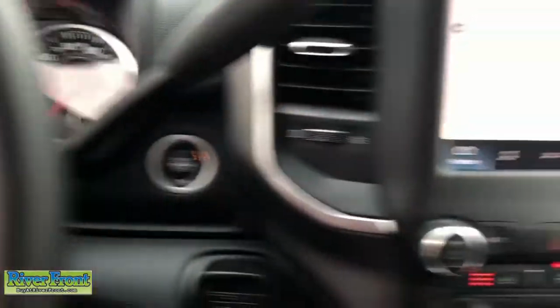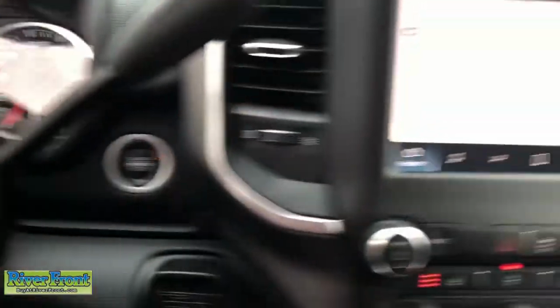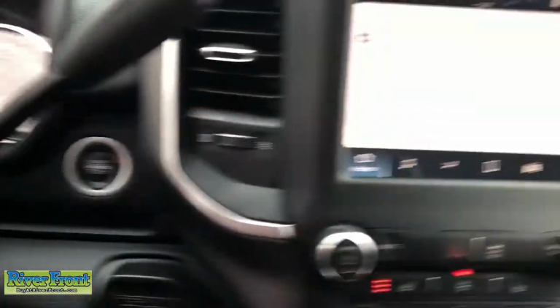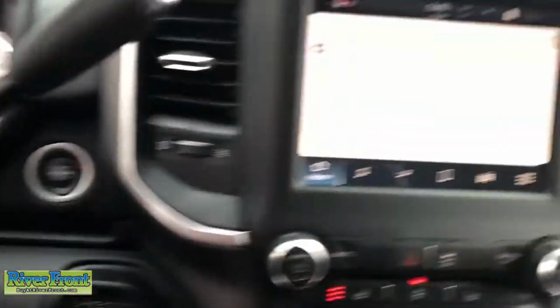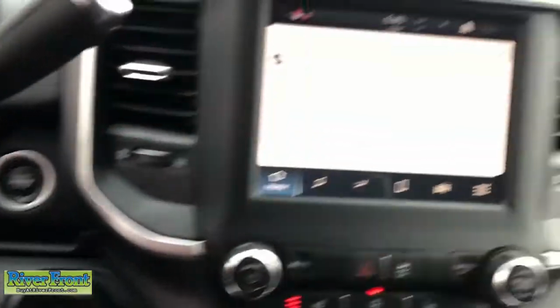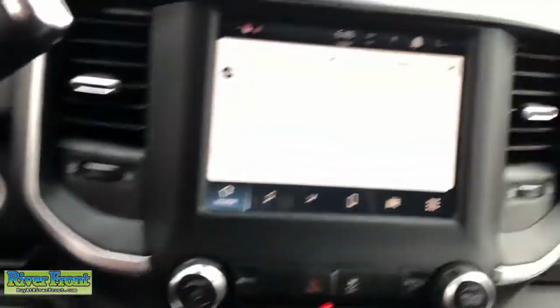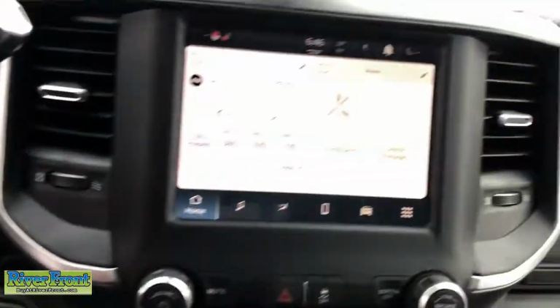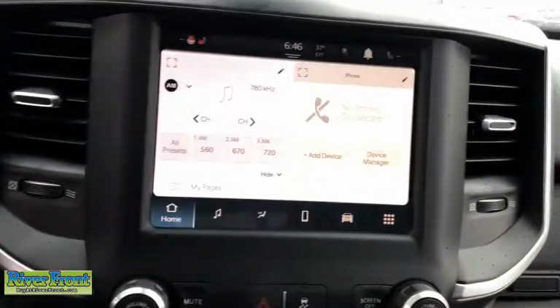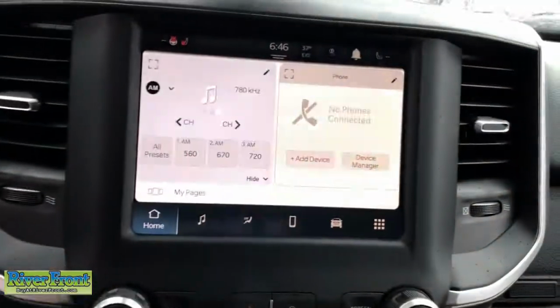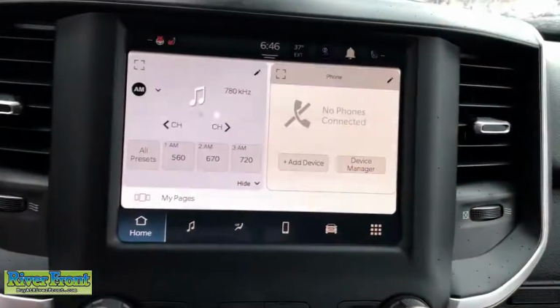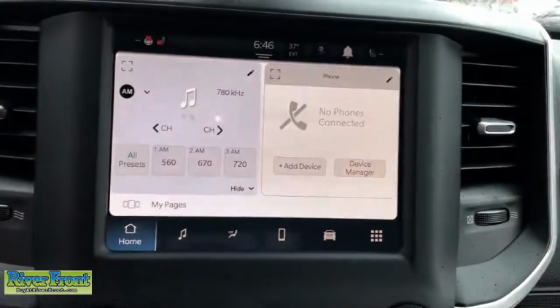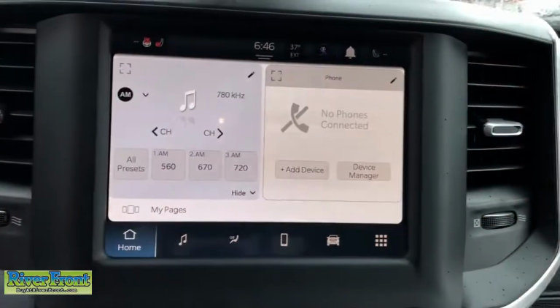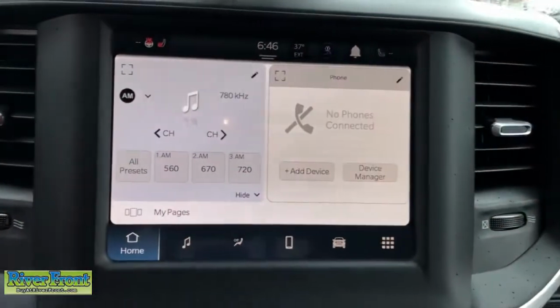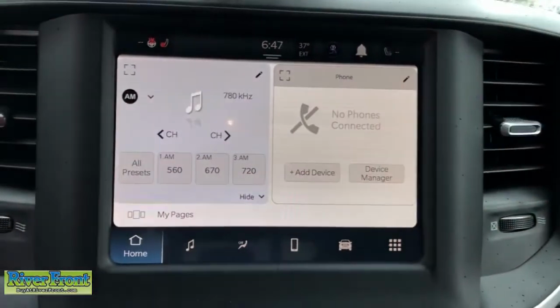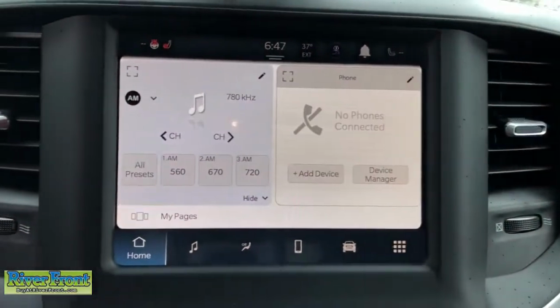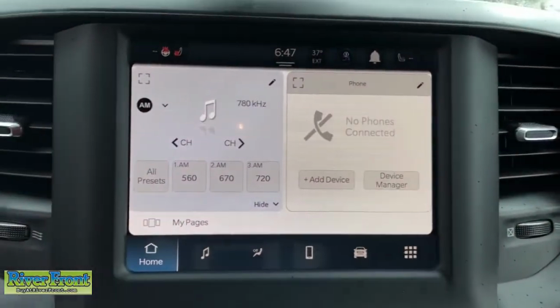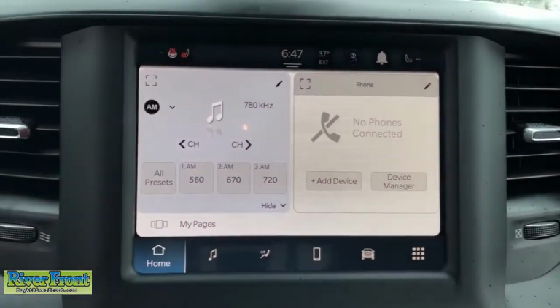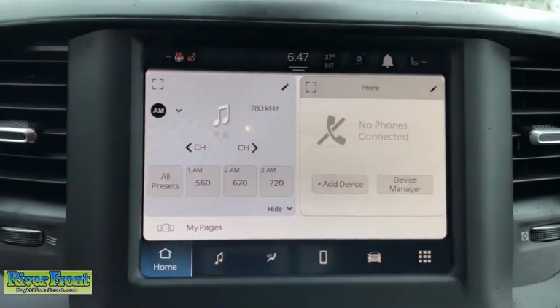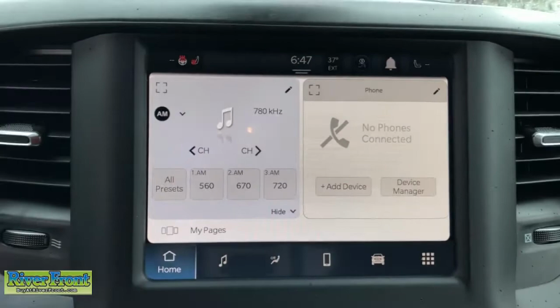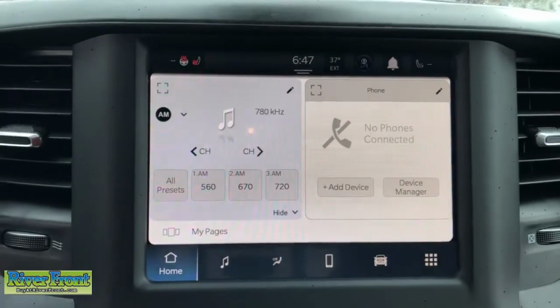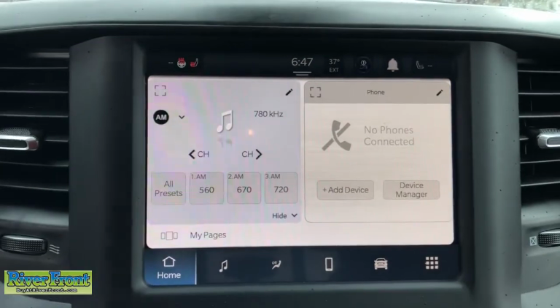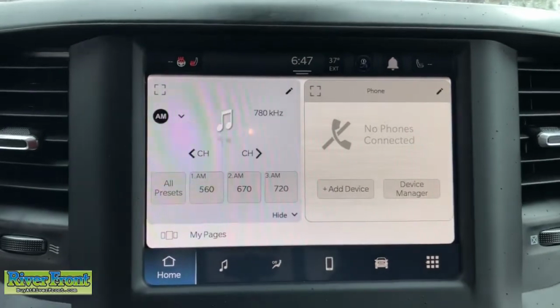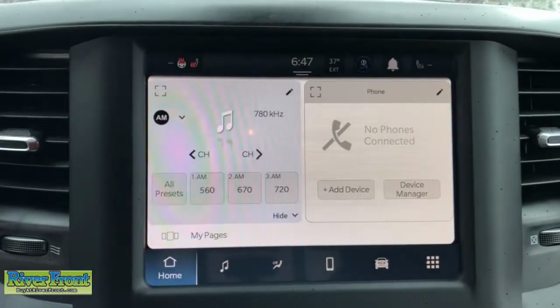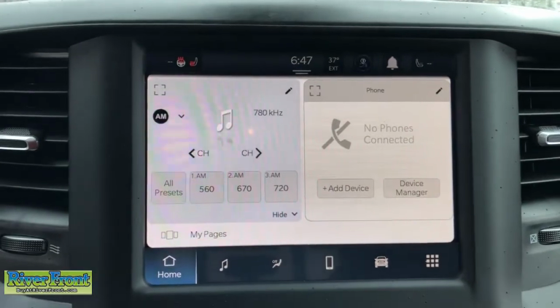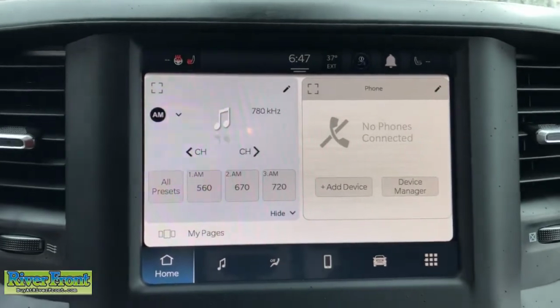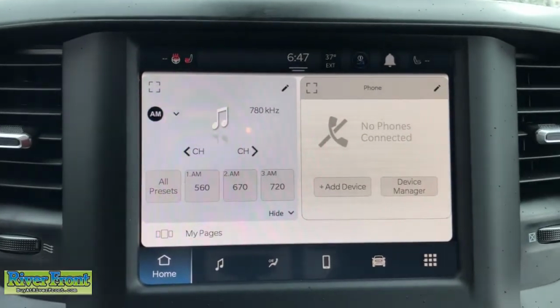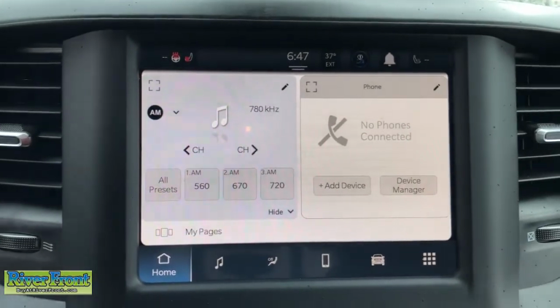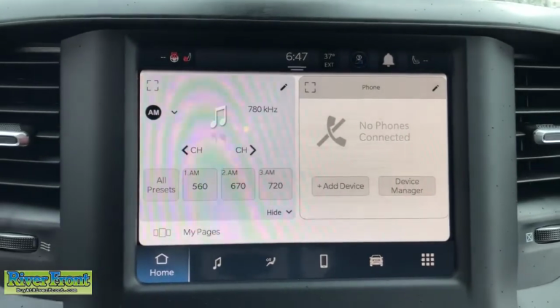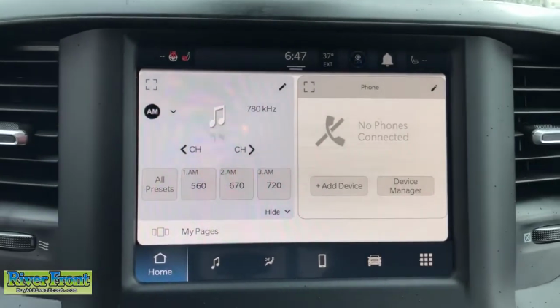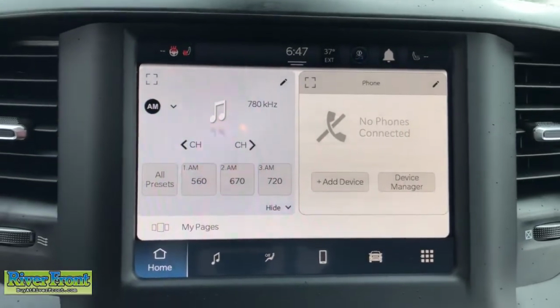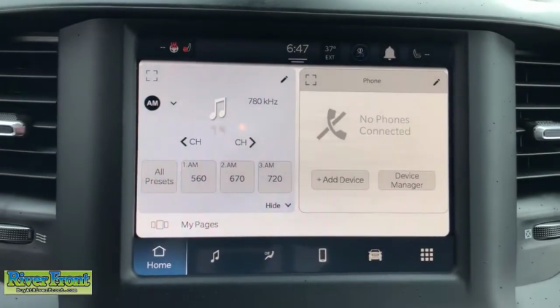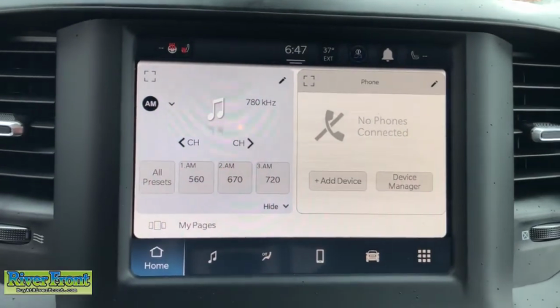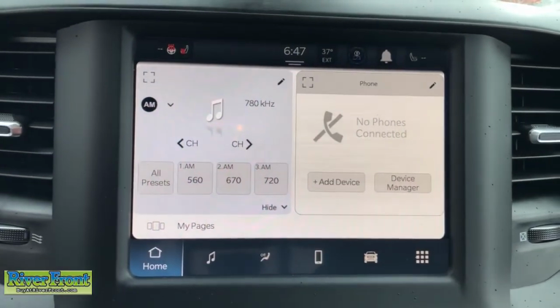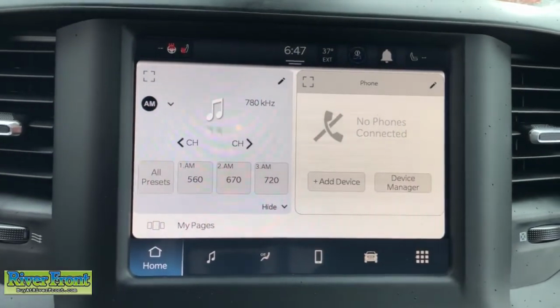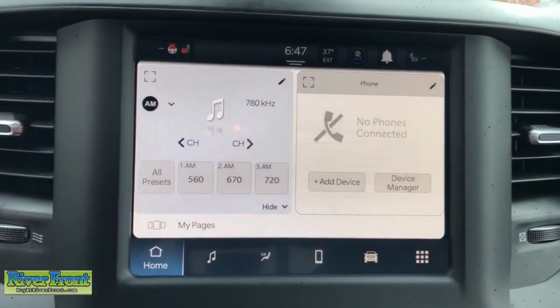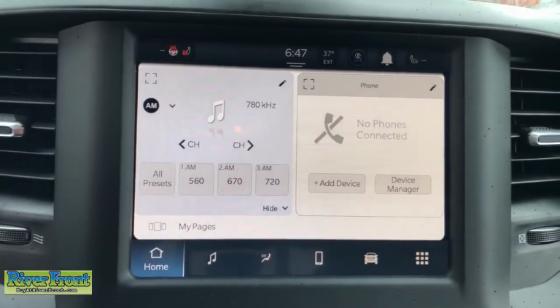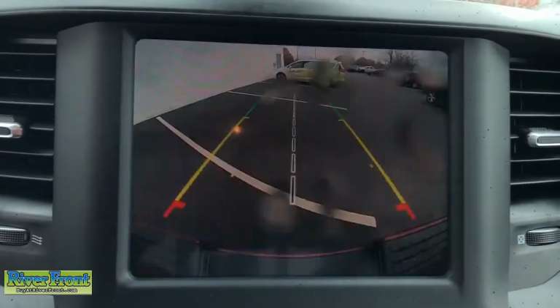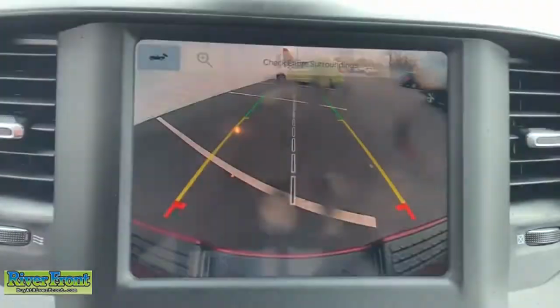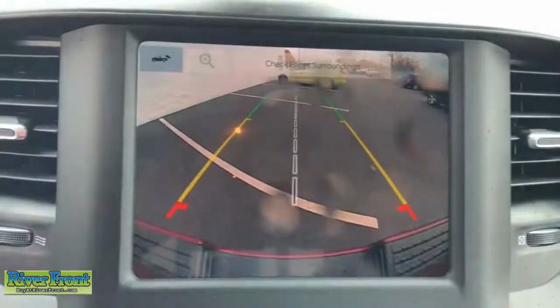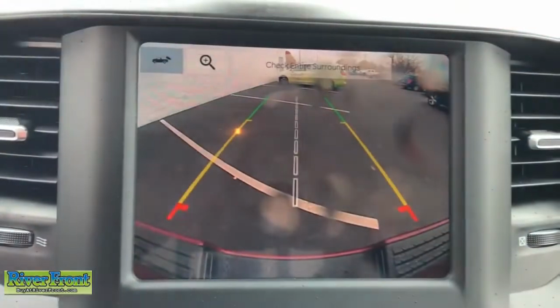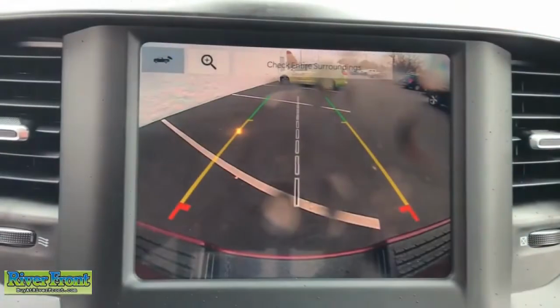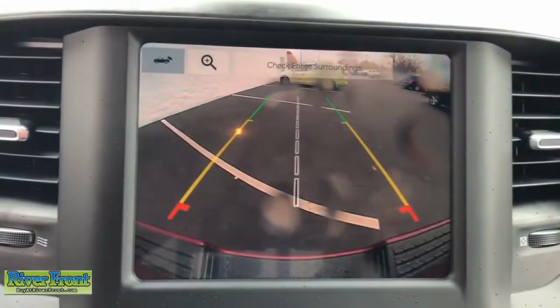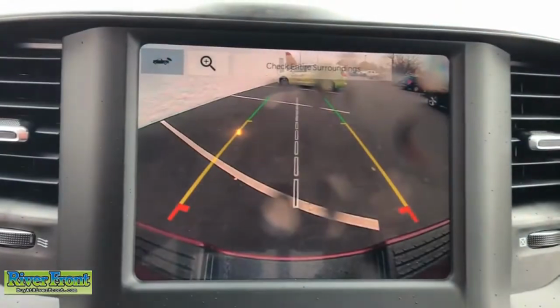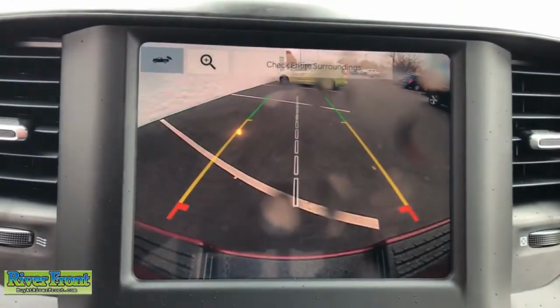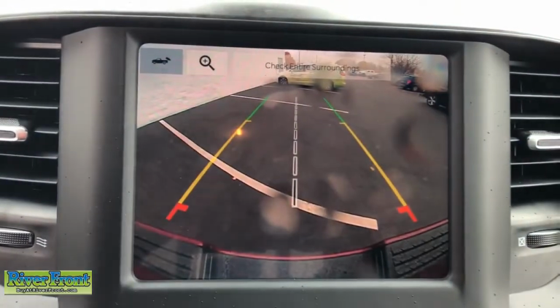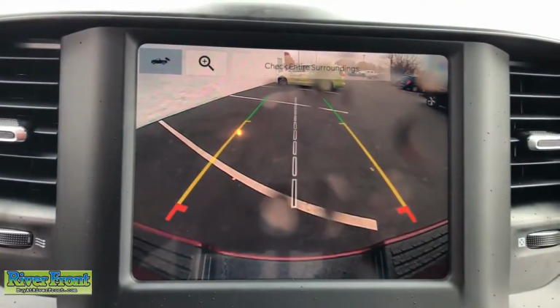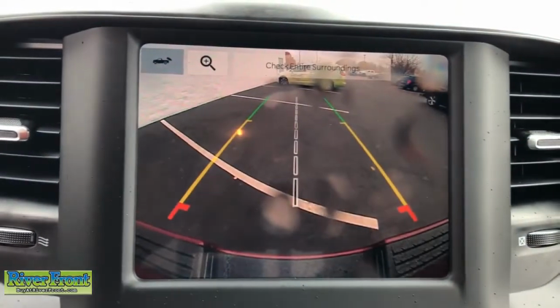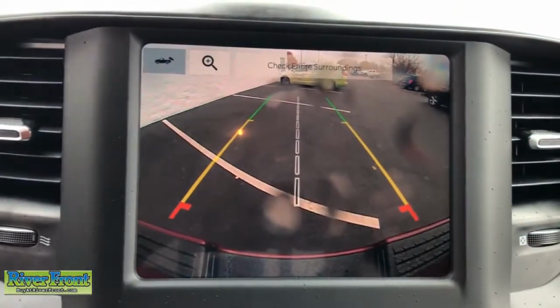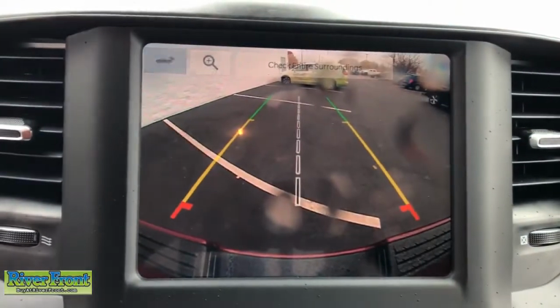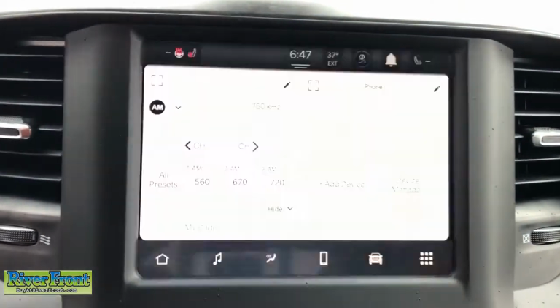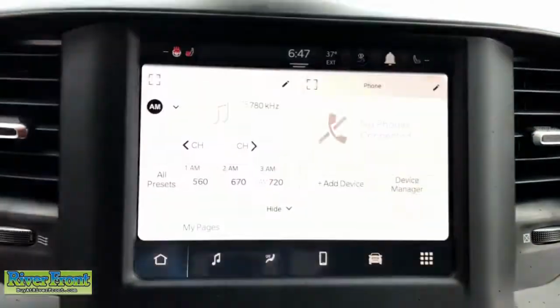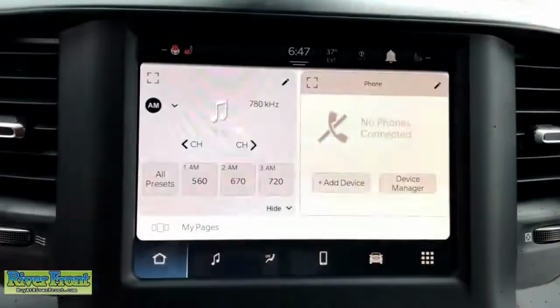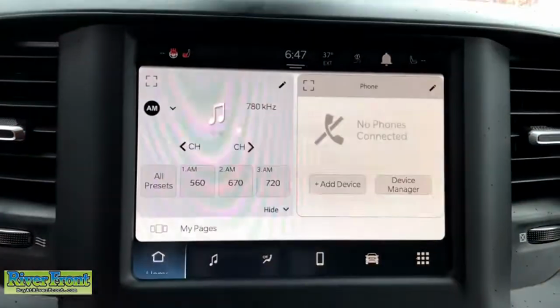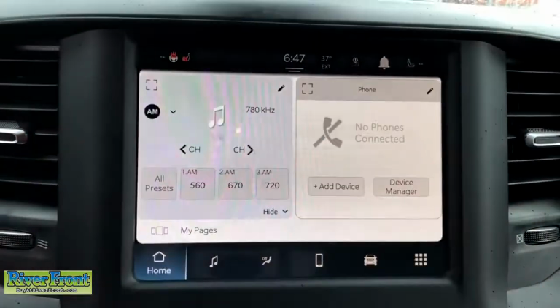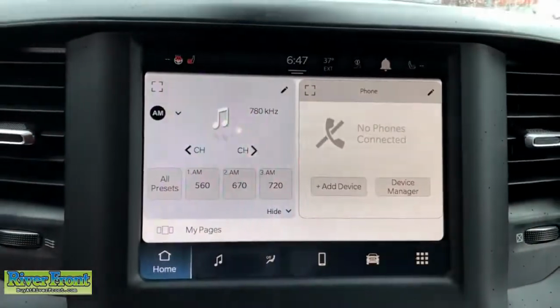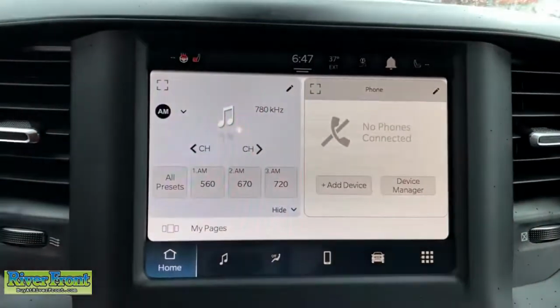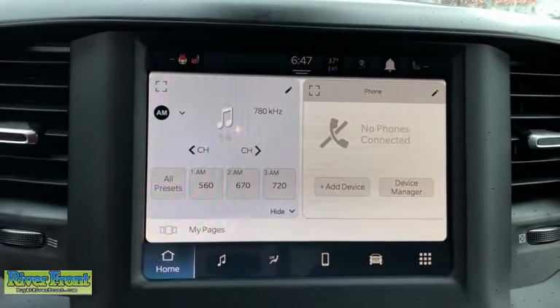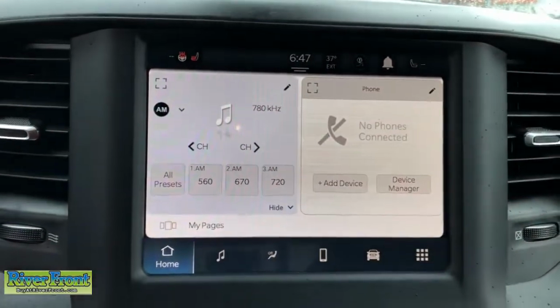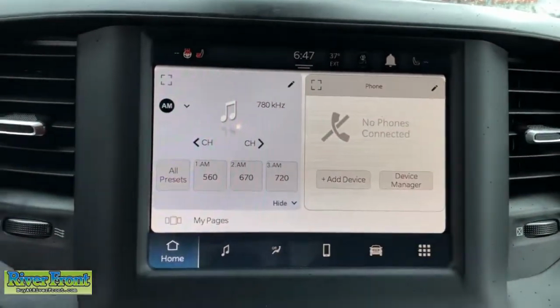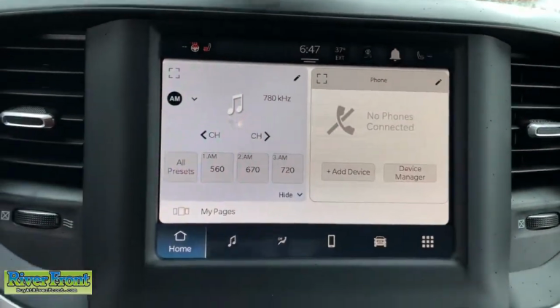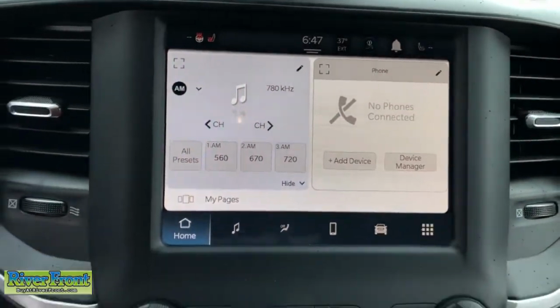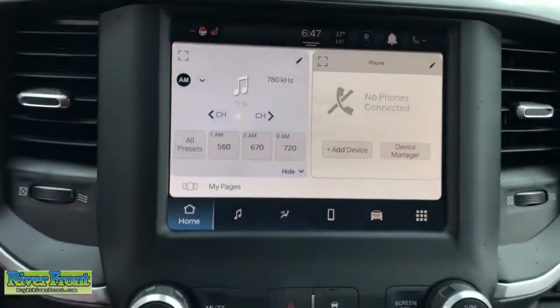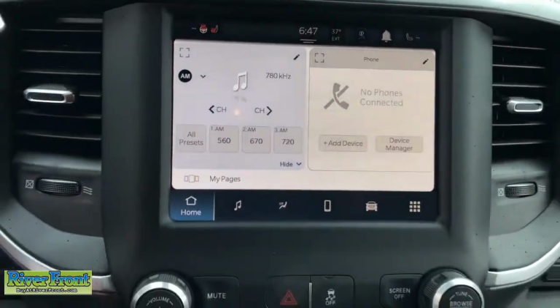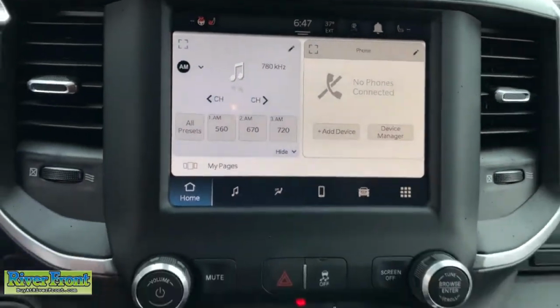Power steering. Attack your projects with the strength and power that leaves no room for doubt. Drive the Ram 2500.